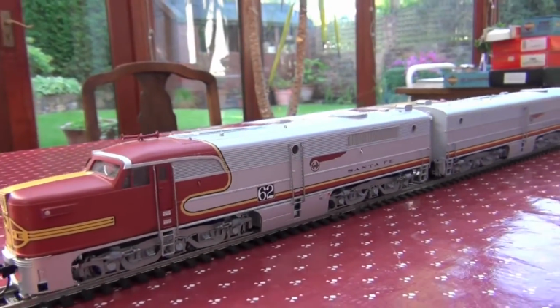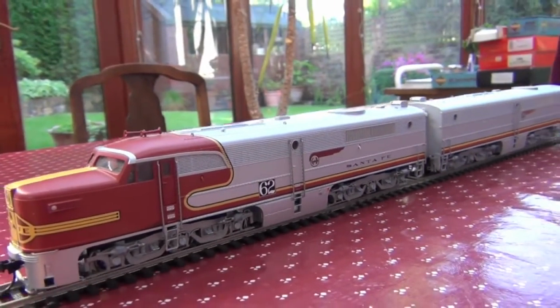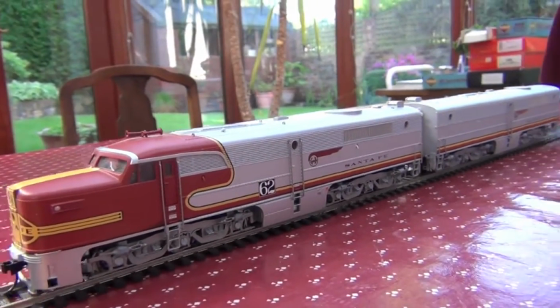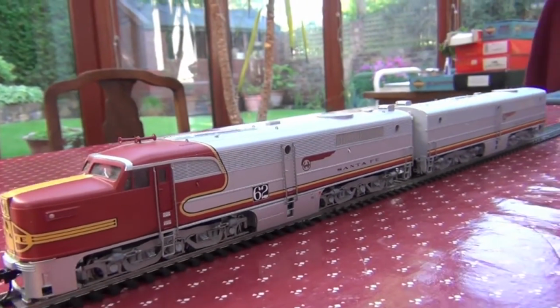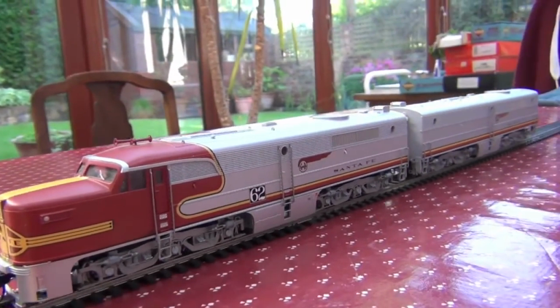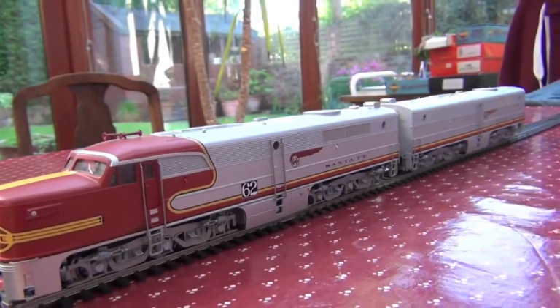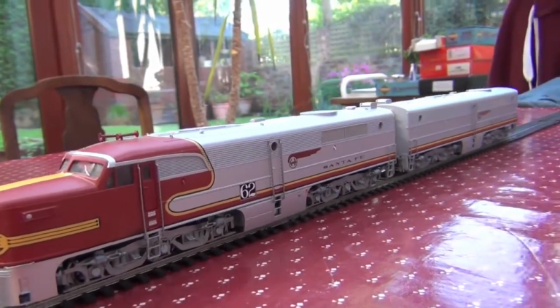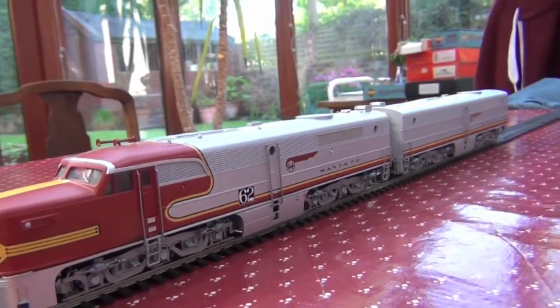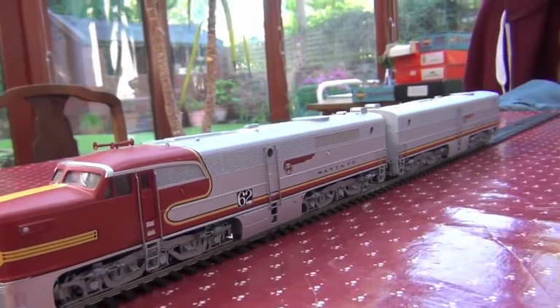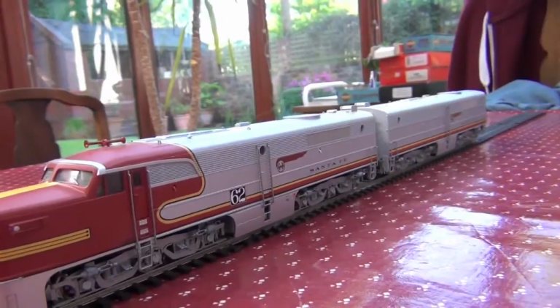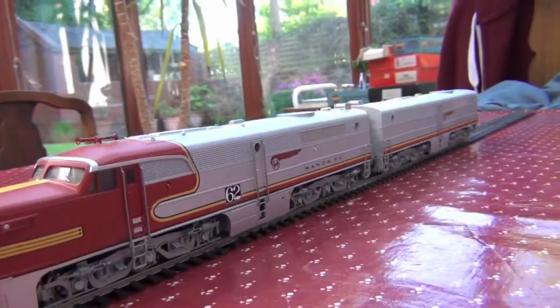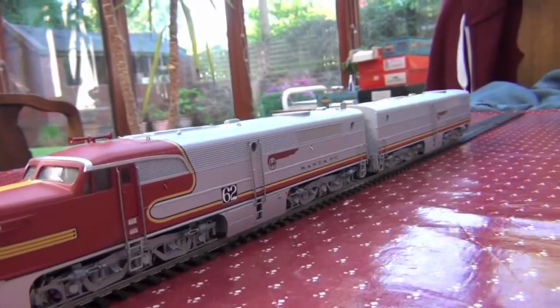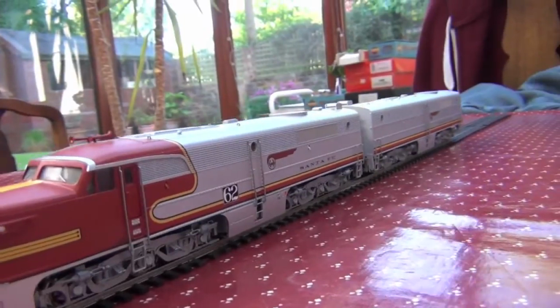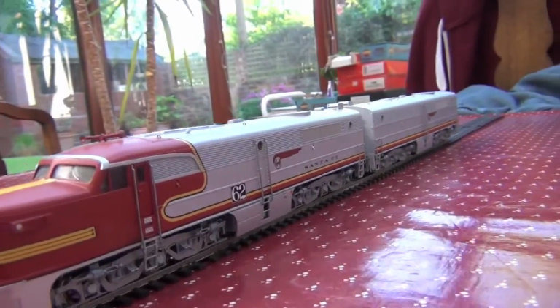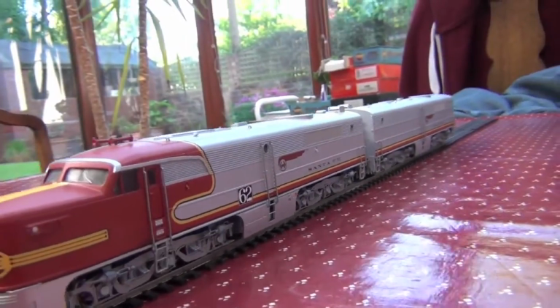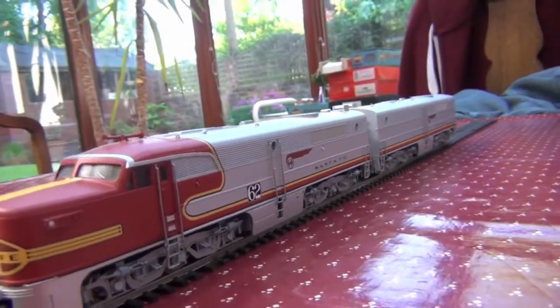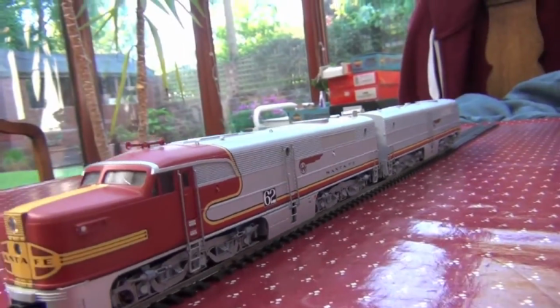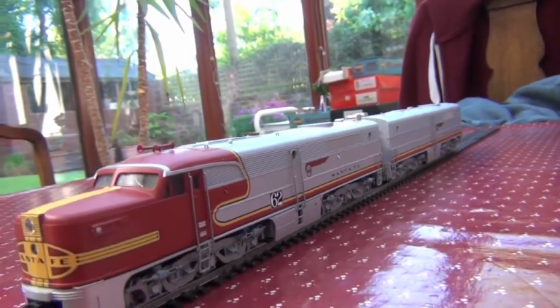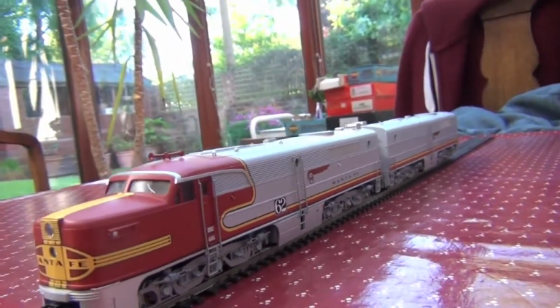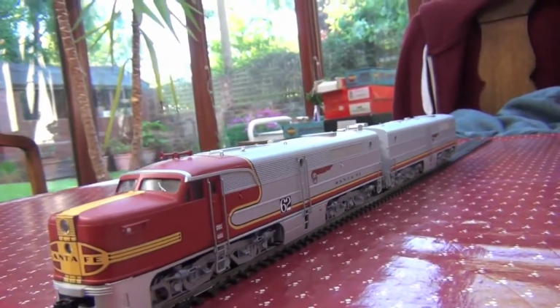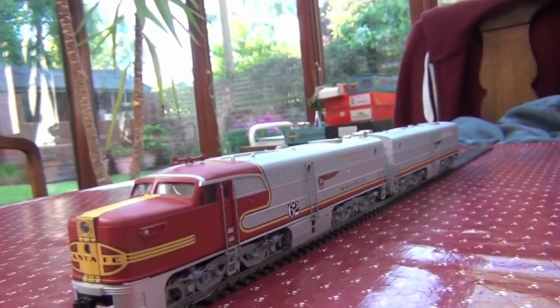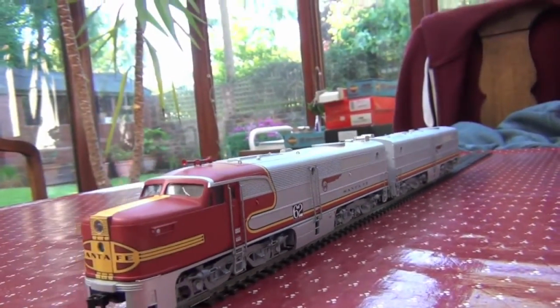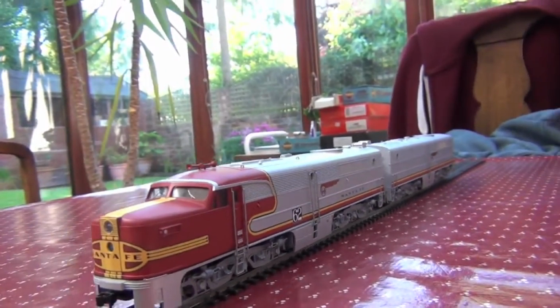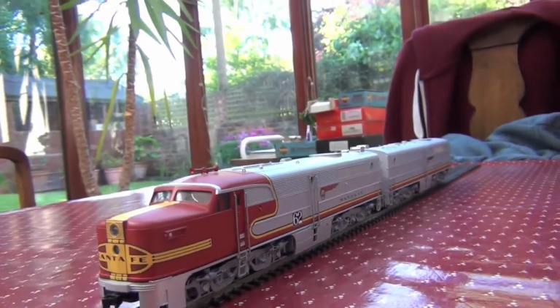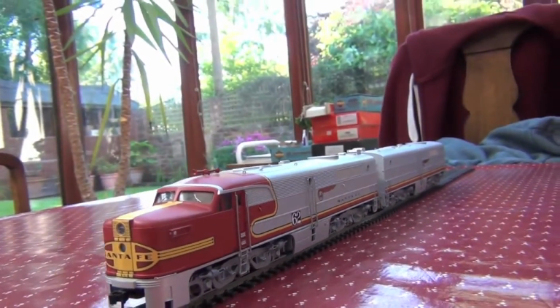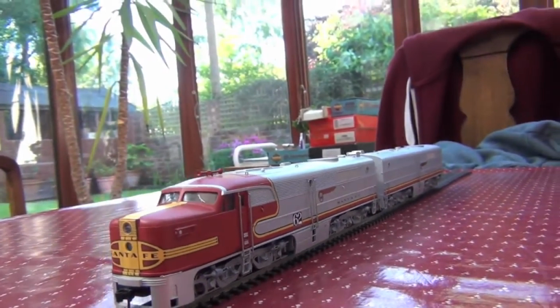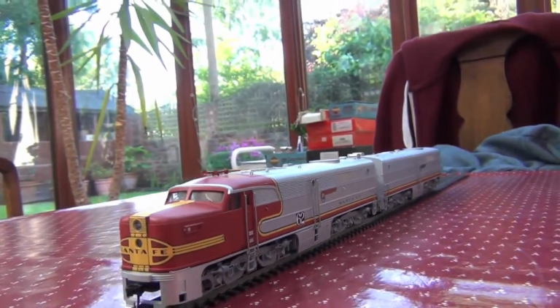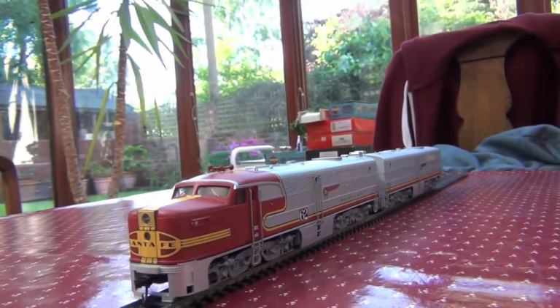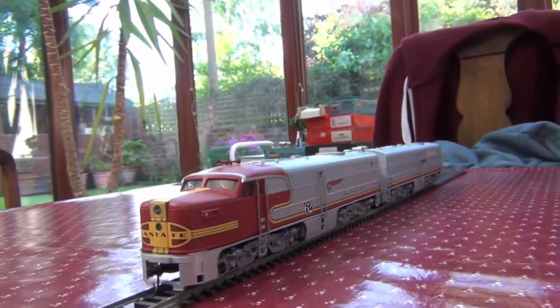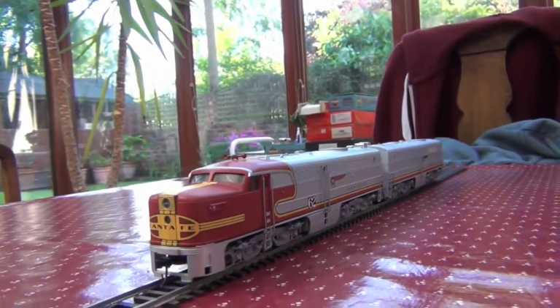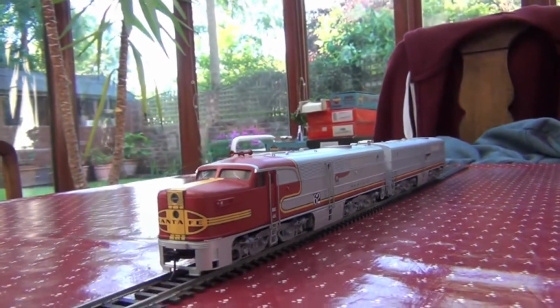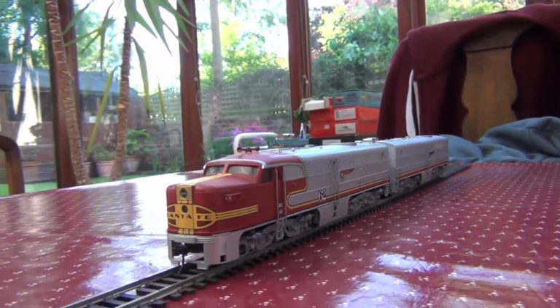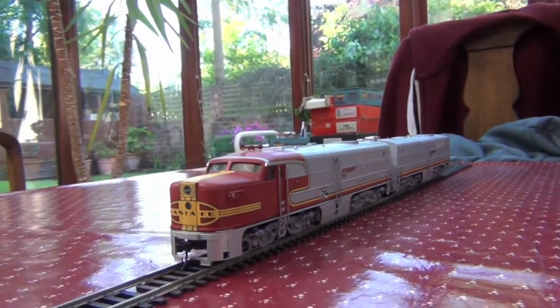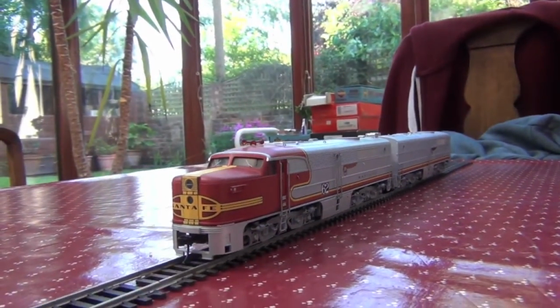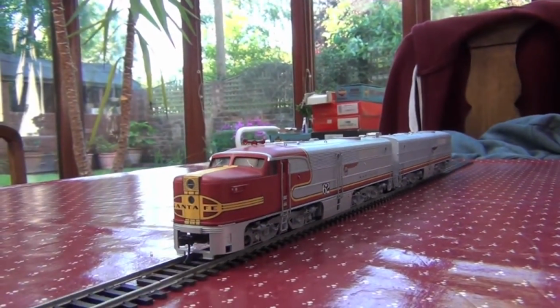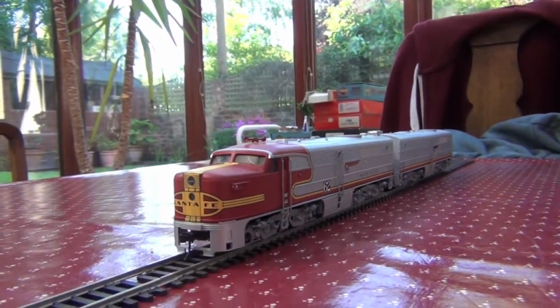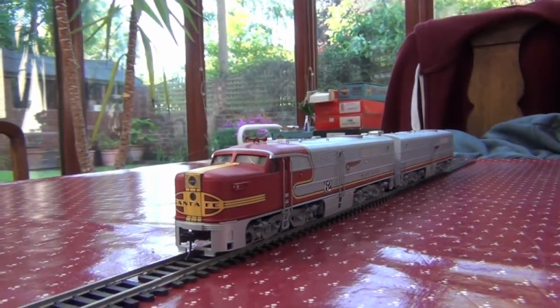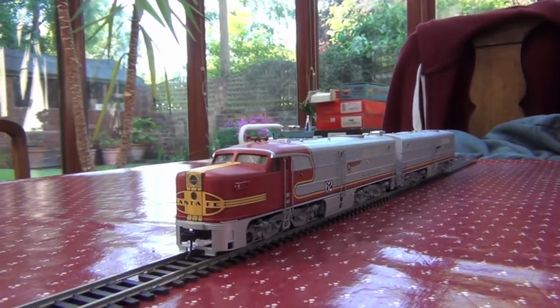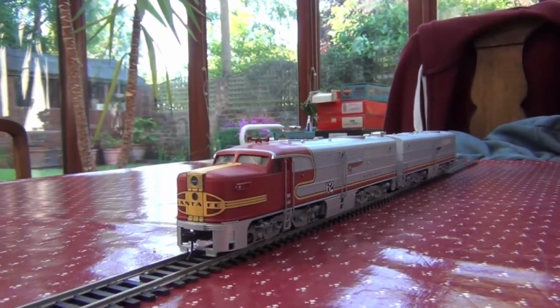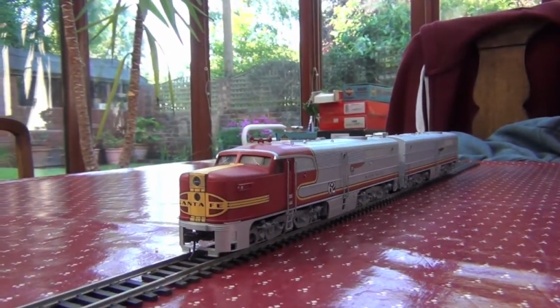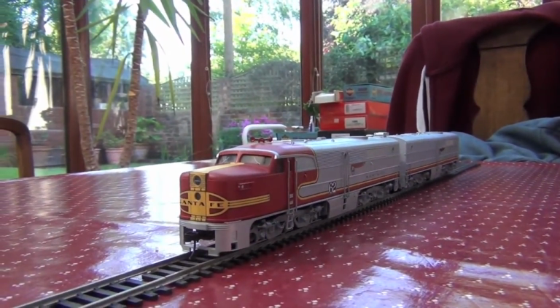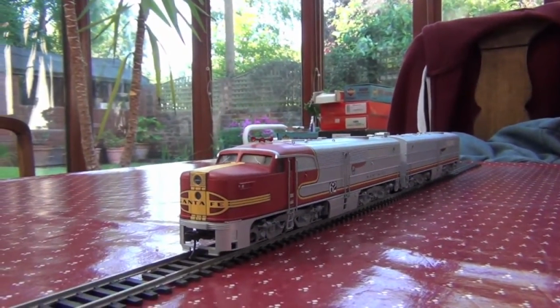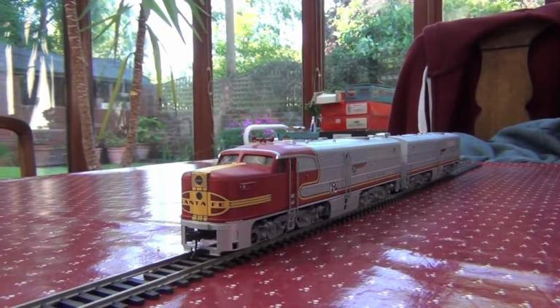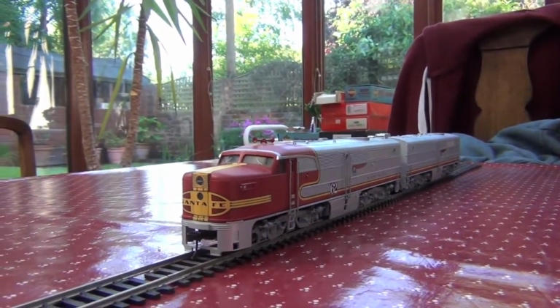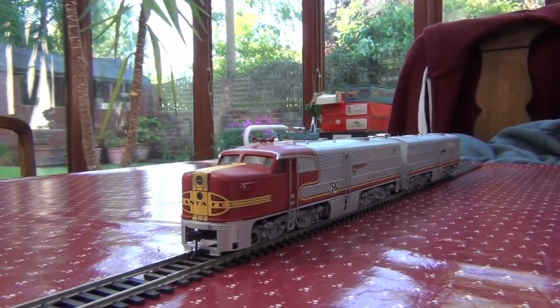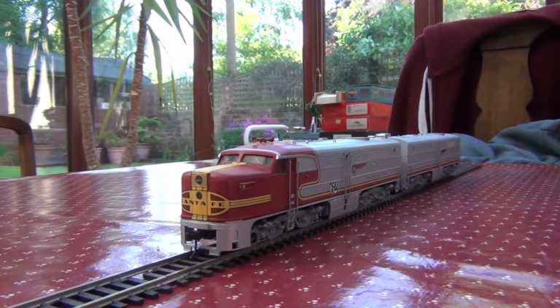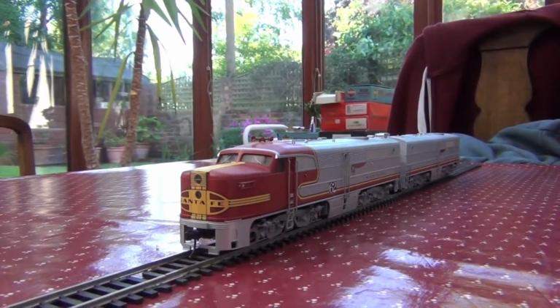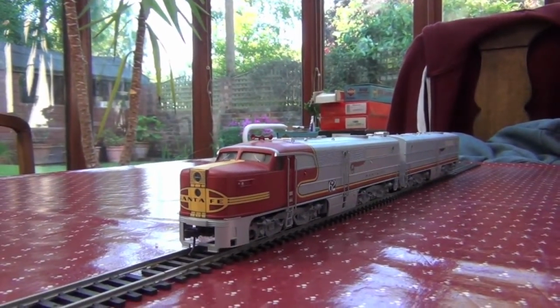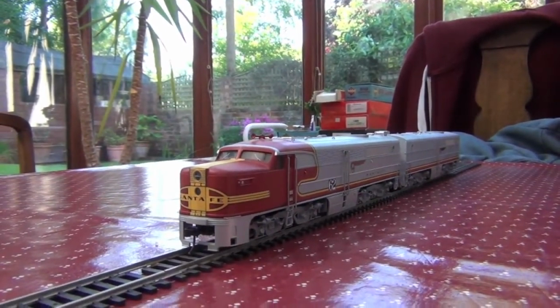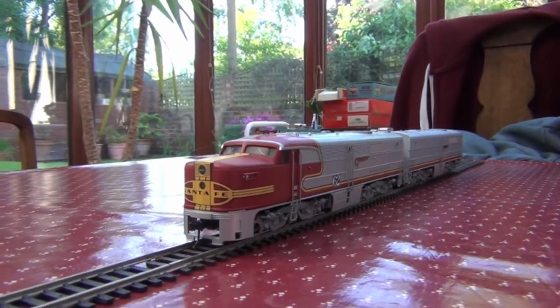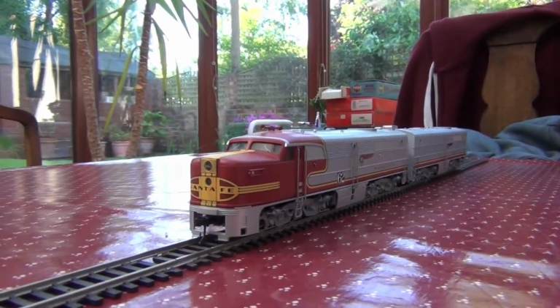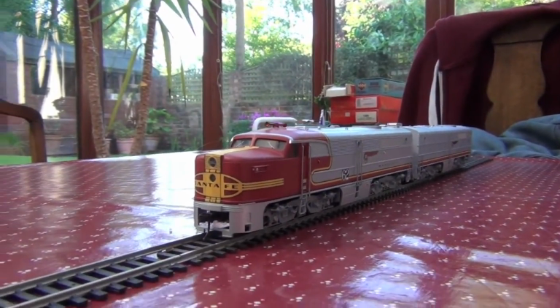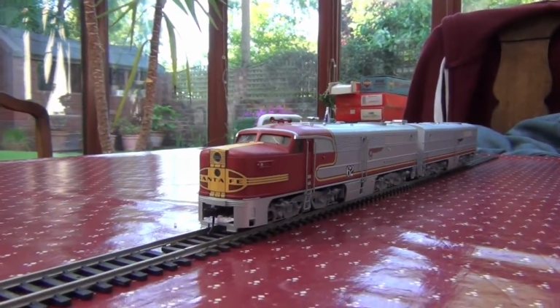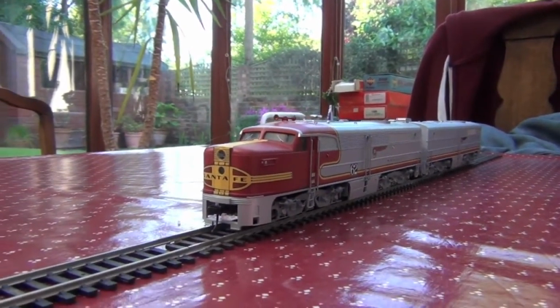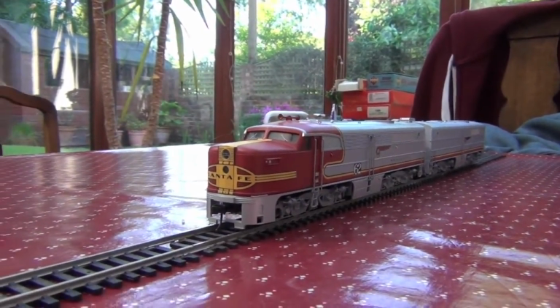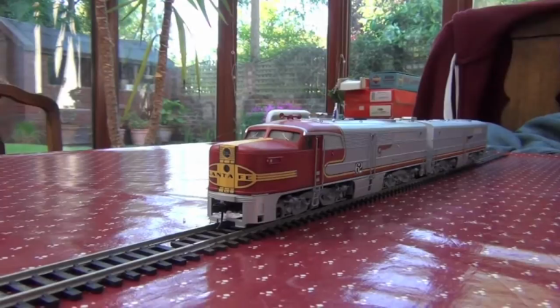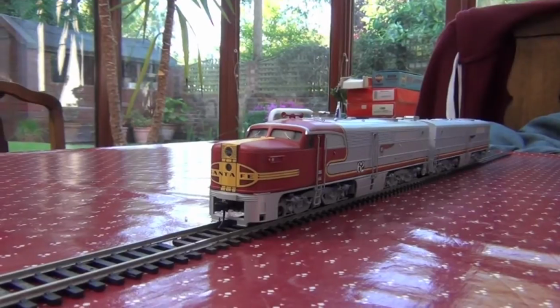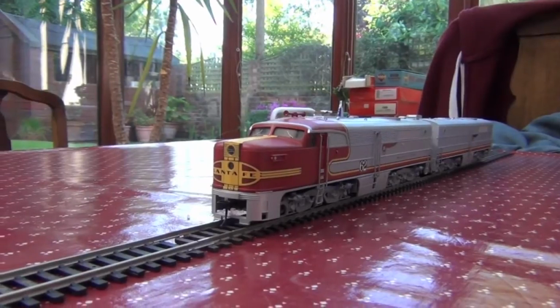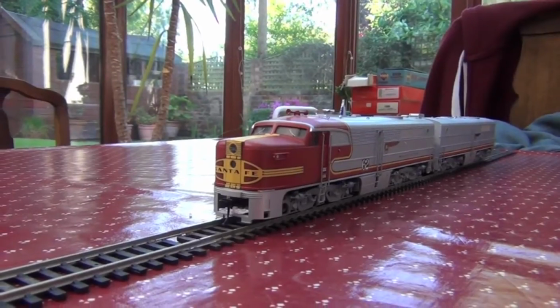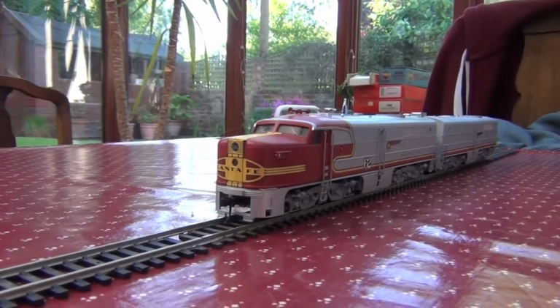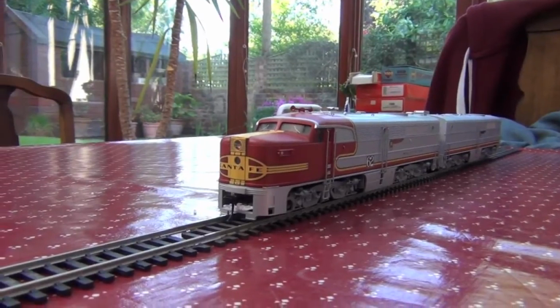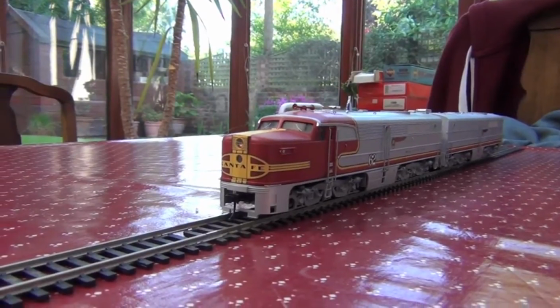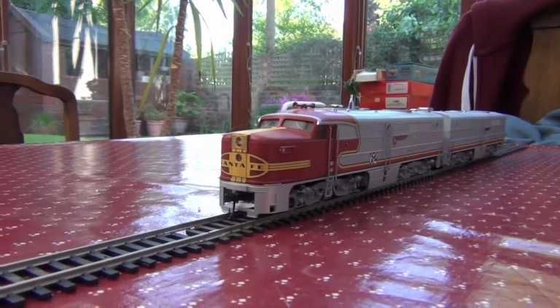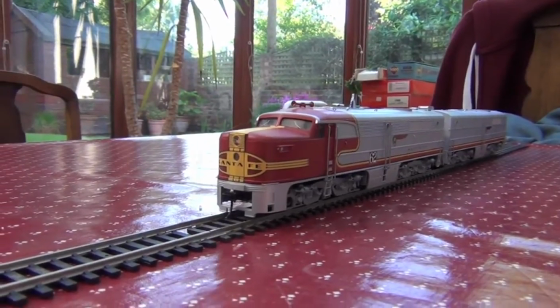Once again, the paint scheme is applied very, very nicely, and pretty accurately. I've looked at the photos and it looks pretty good.